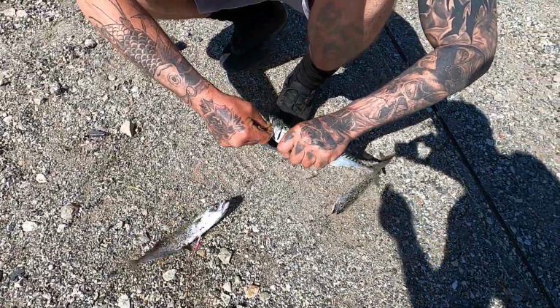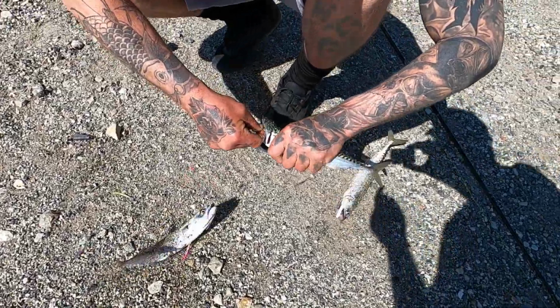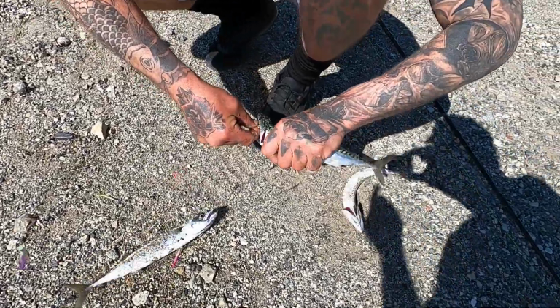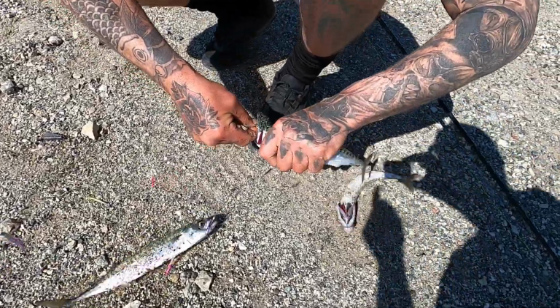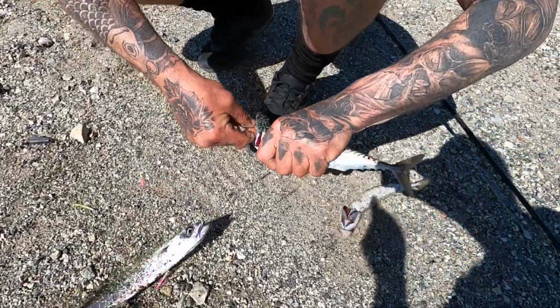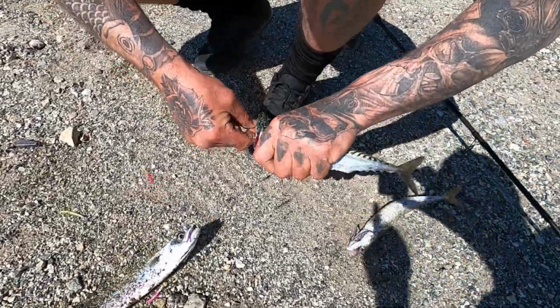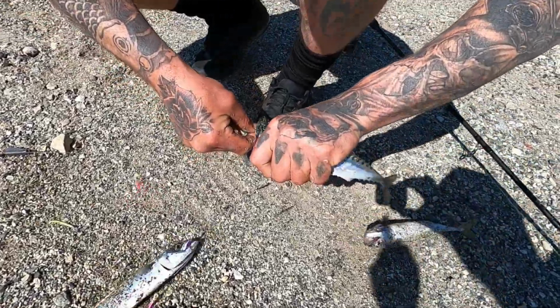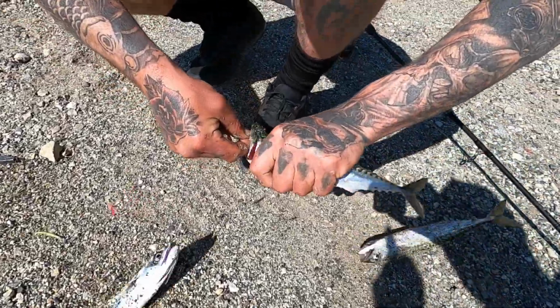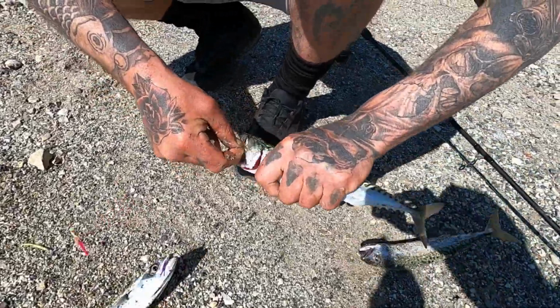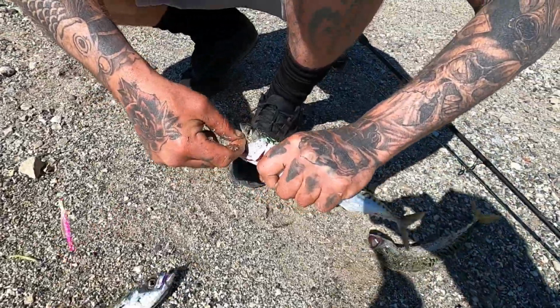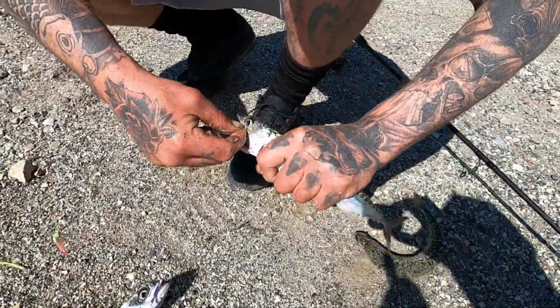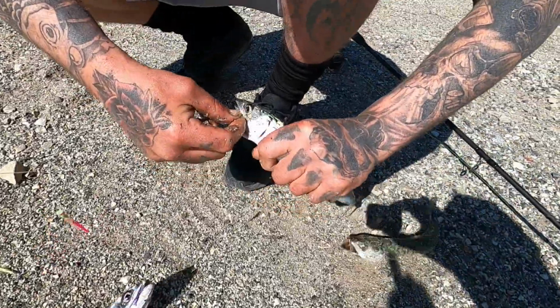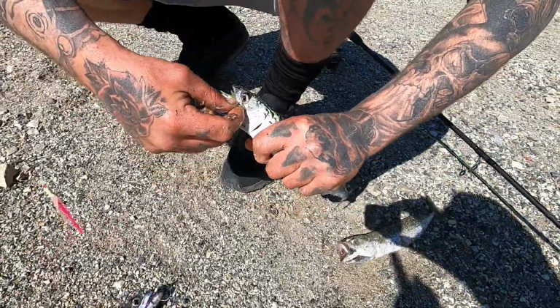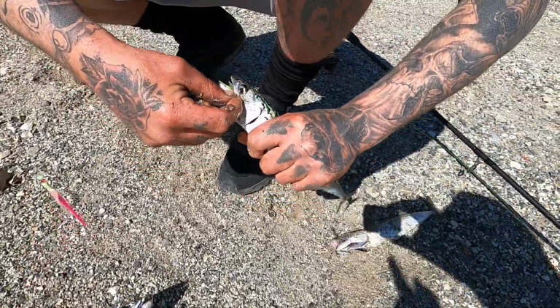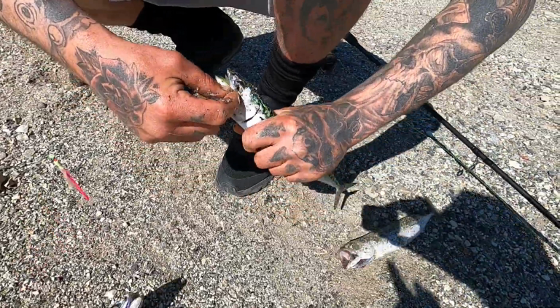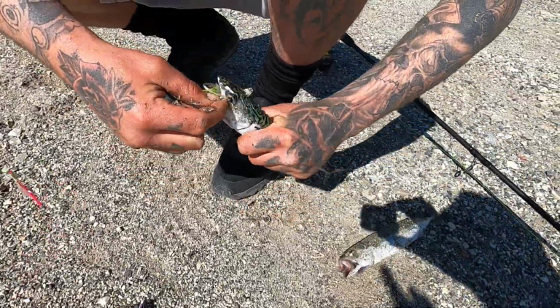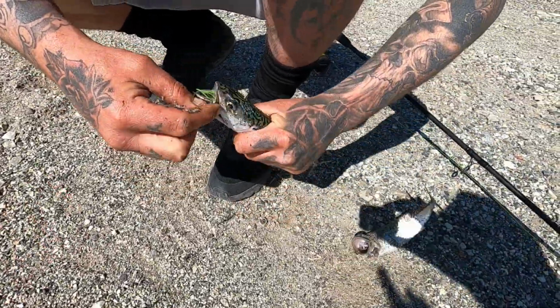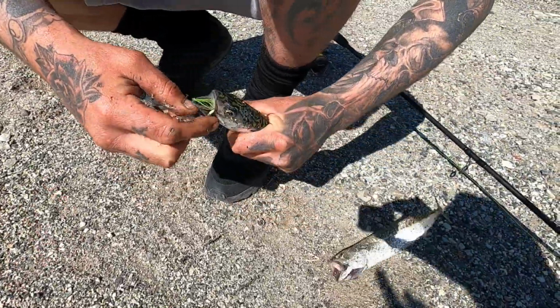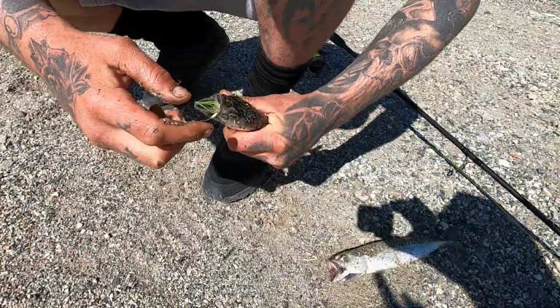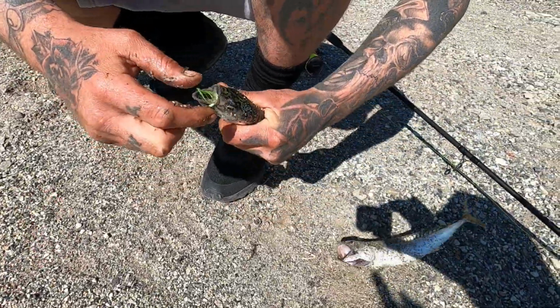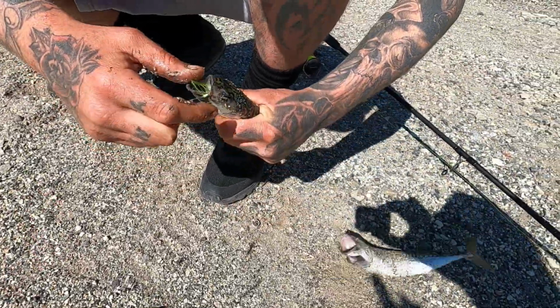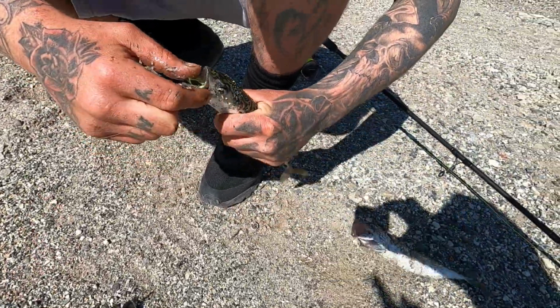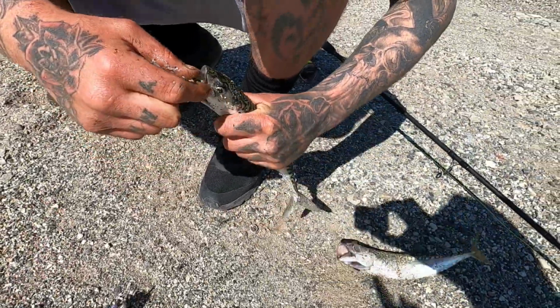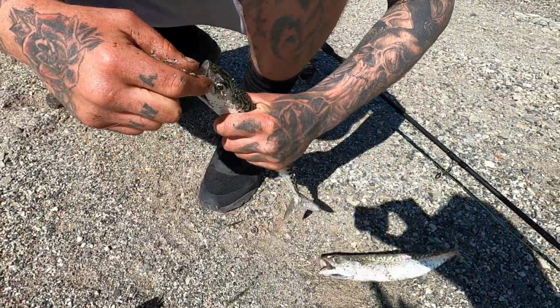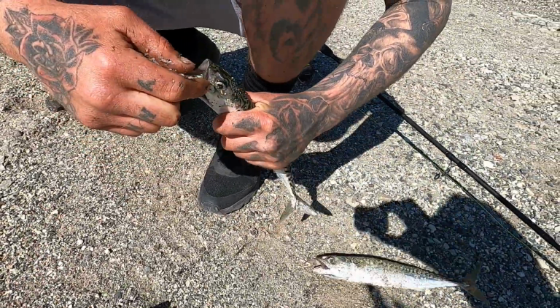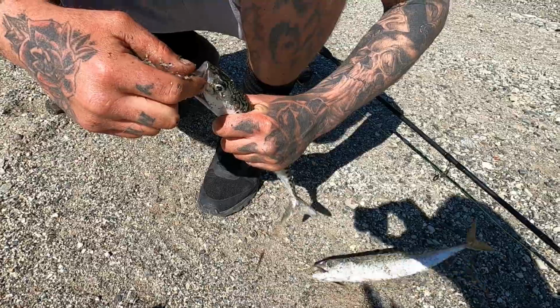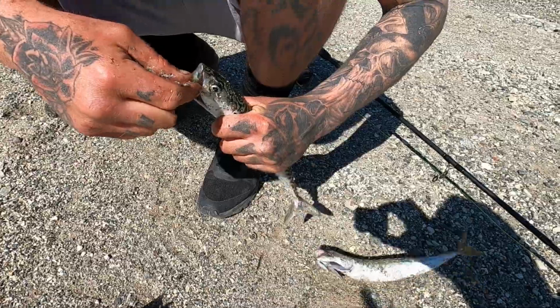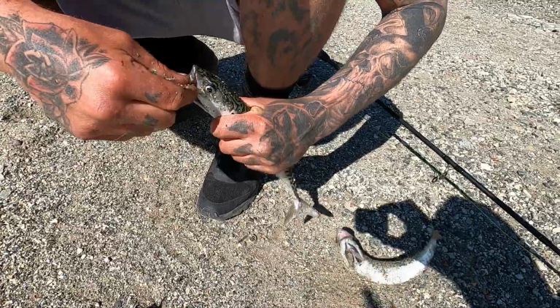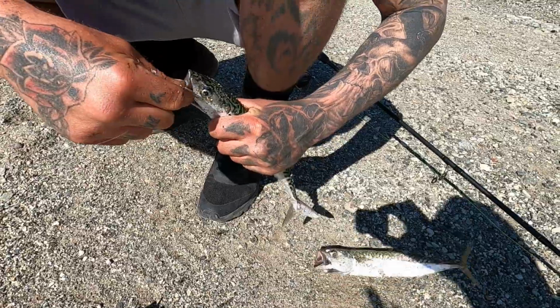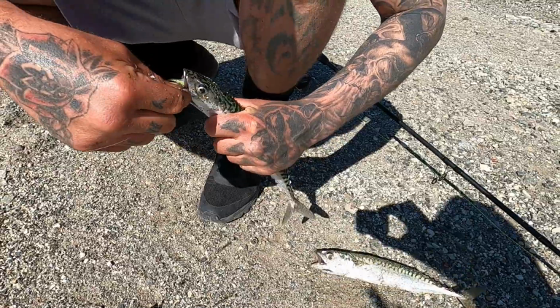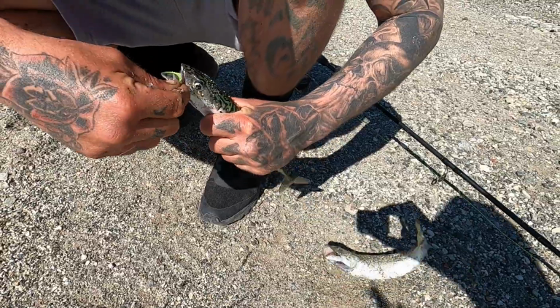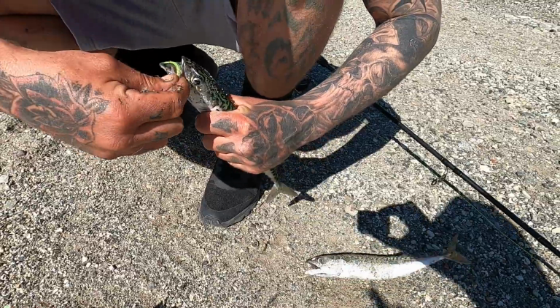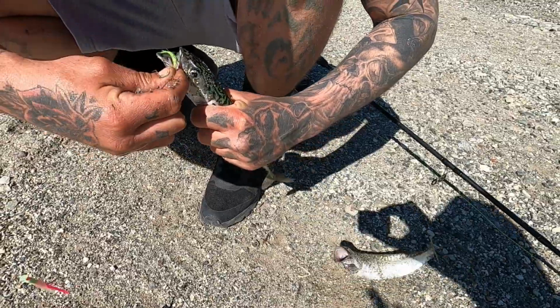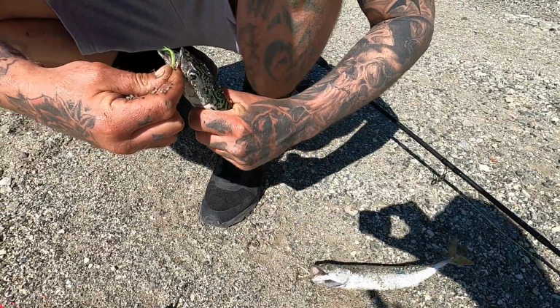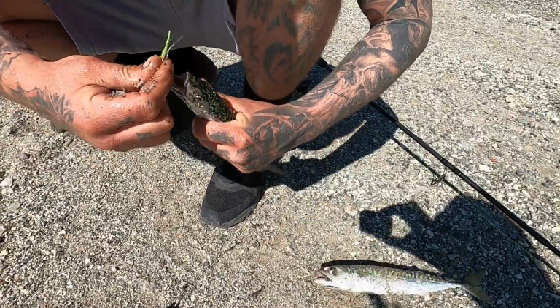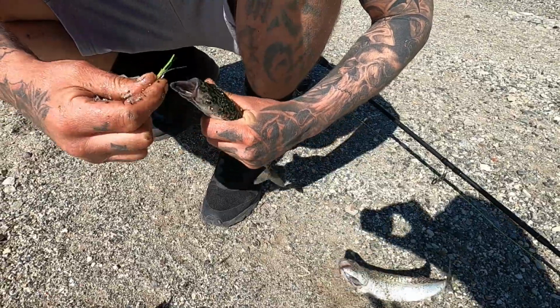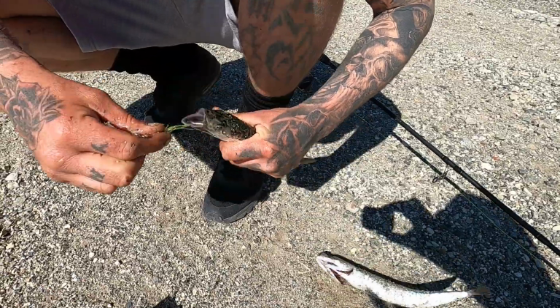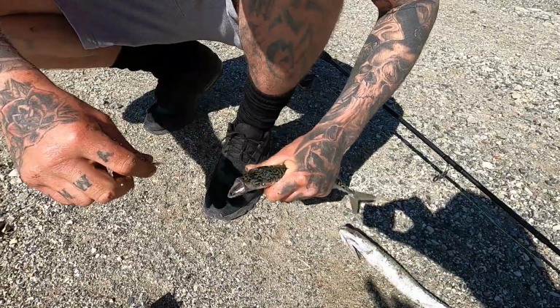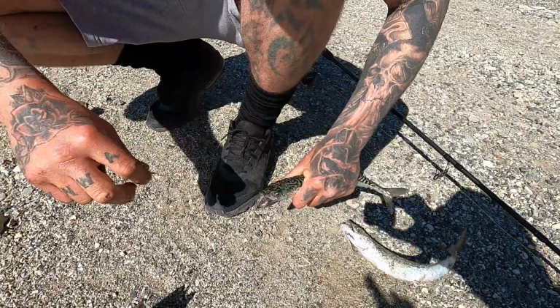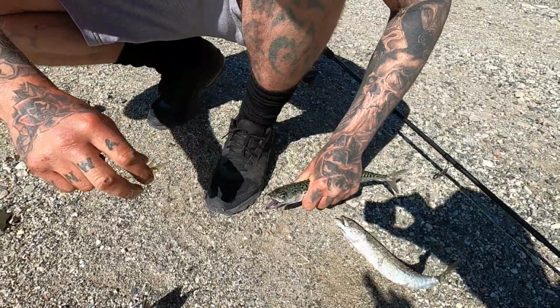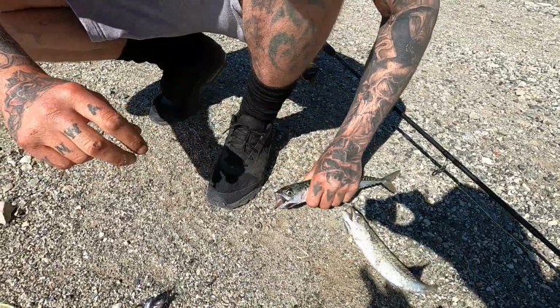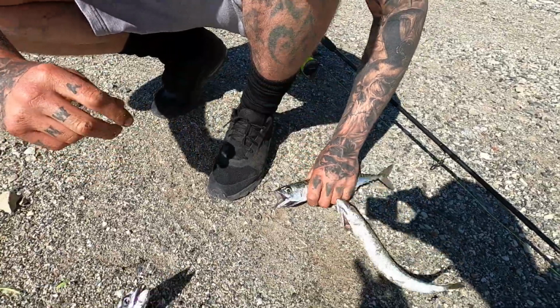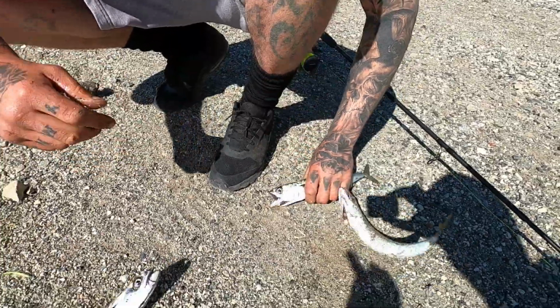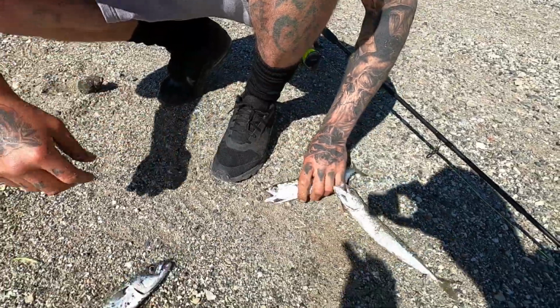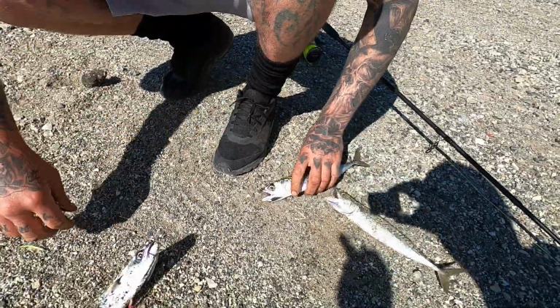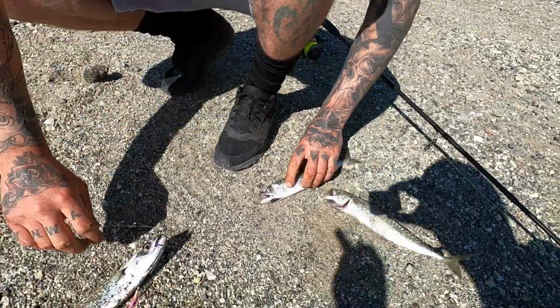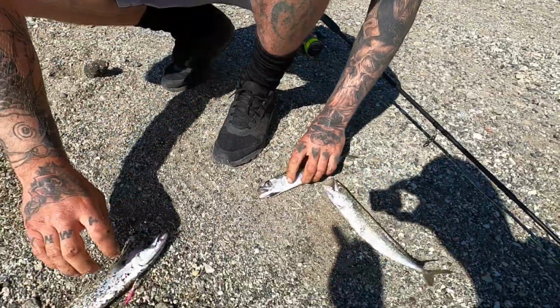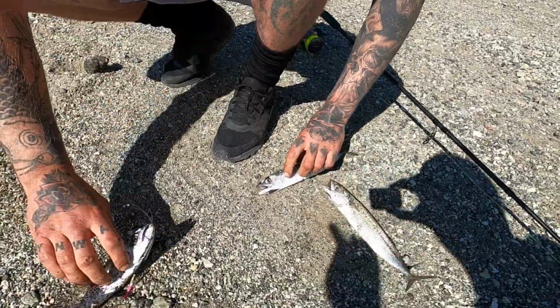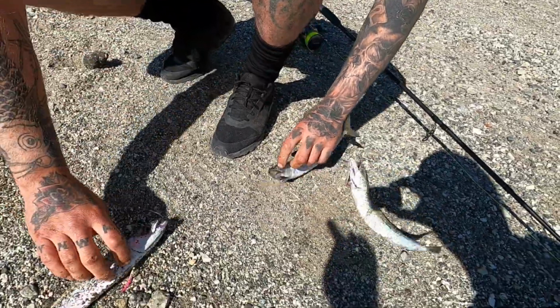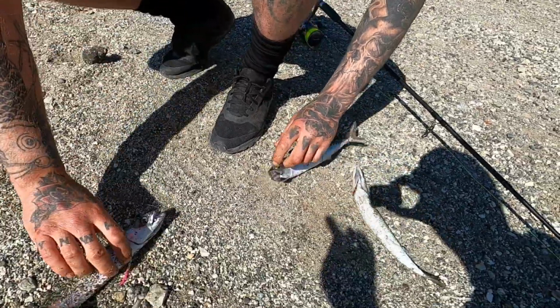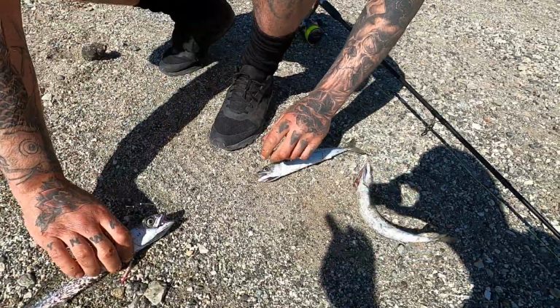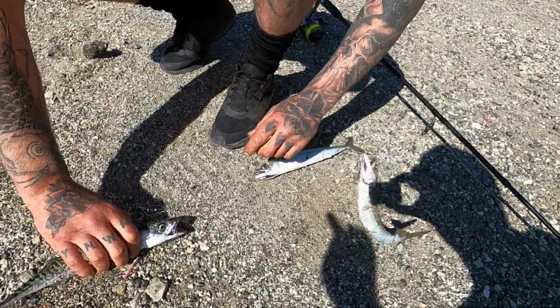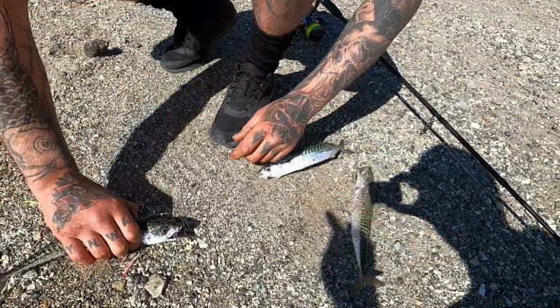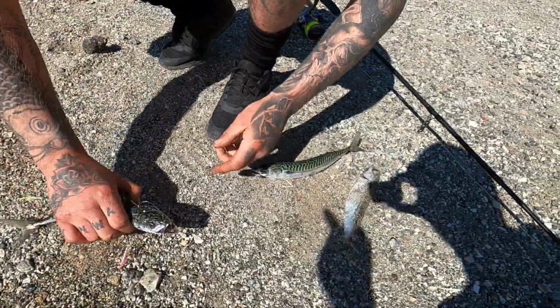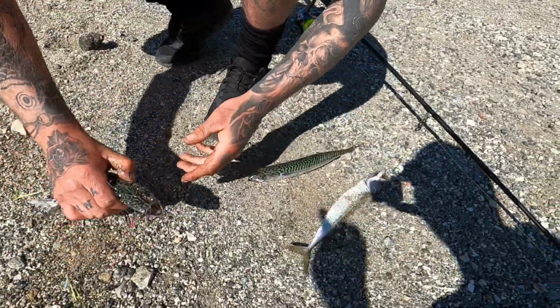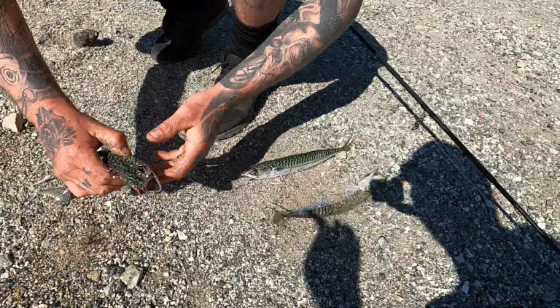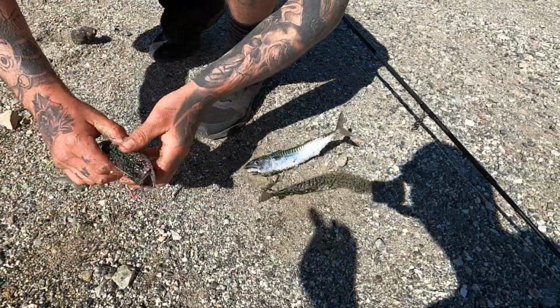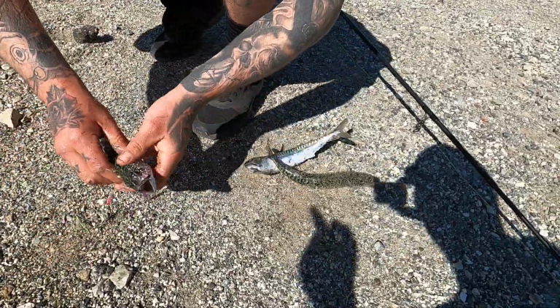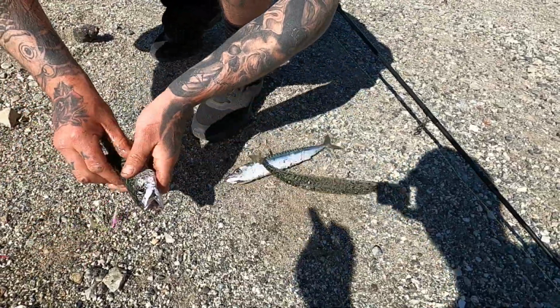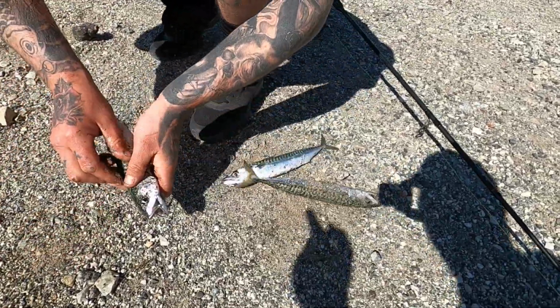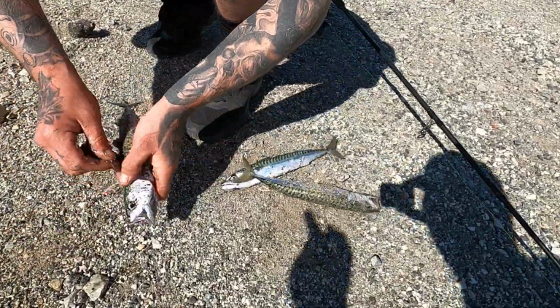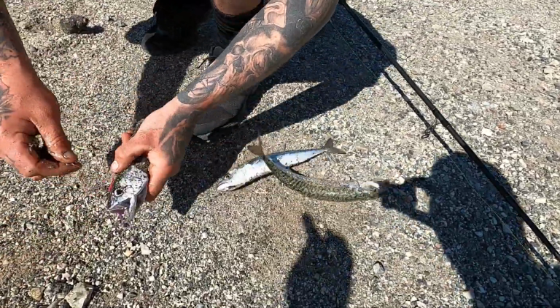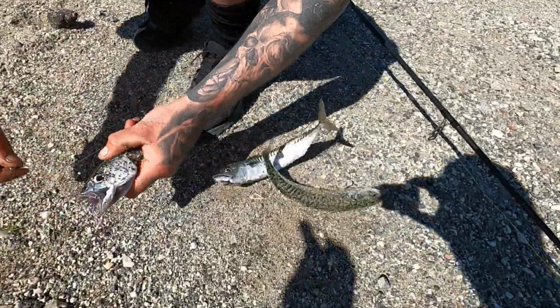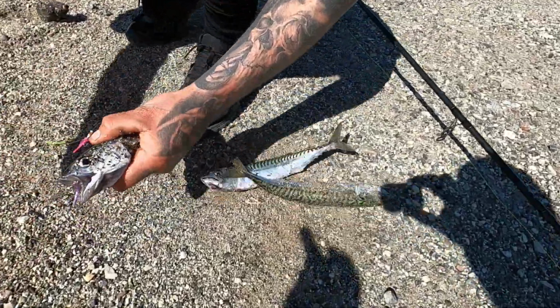Another three mackerel for Trev. He did have more but they fell off the wall. I've just lost two, so that would have been a nice full string.